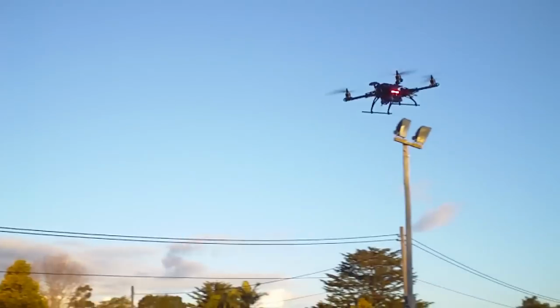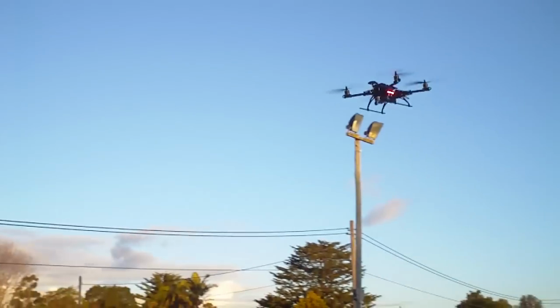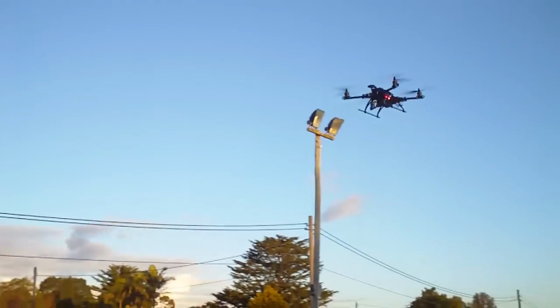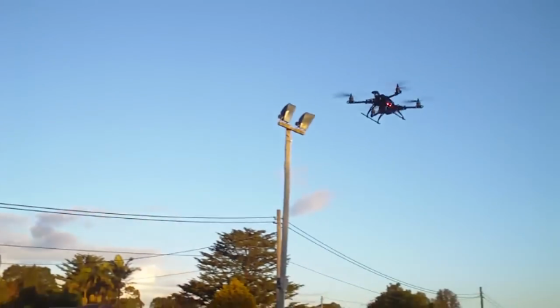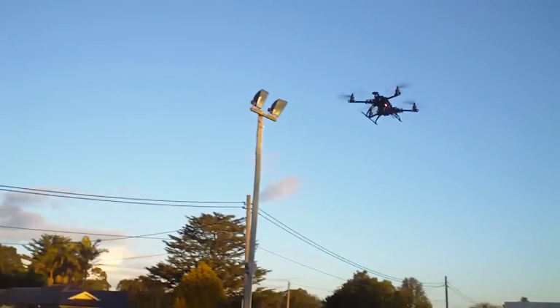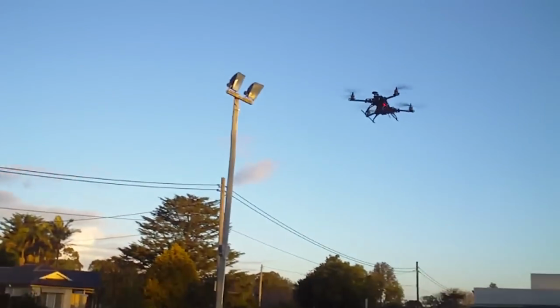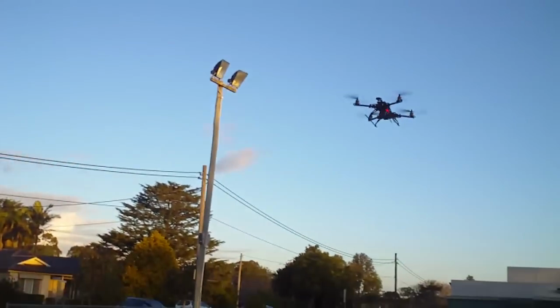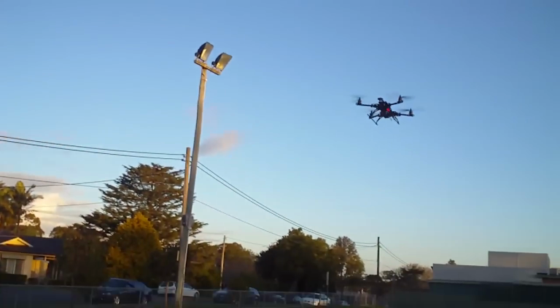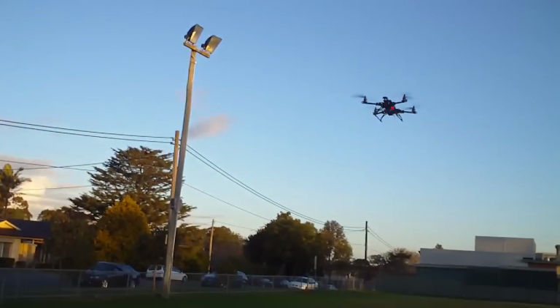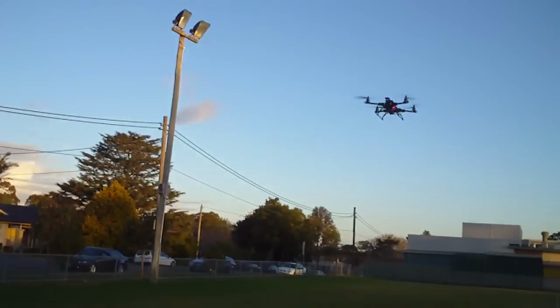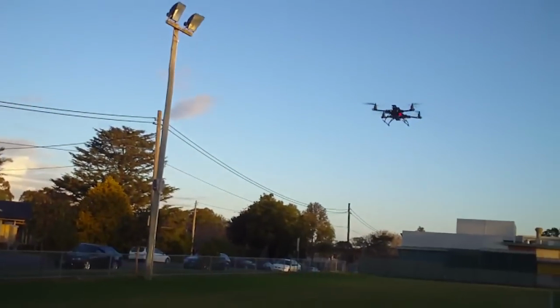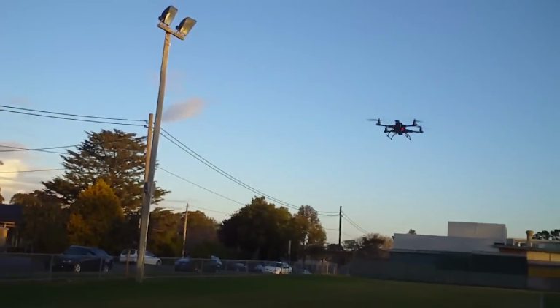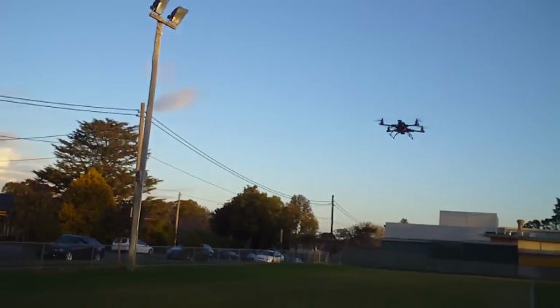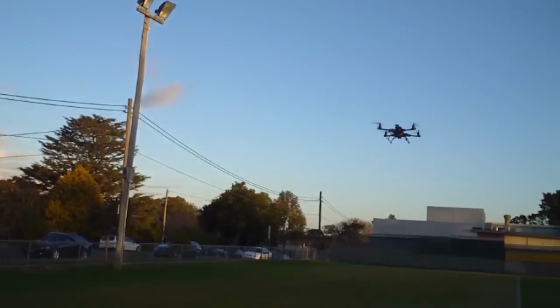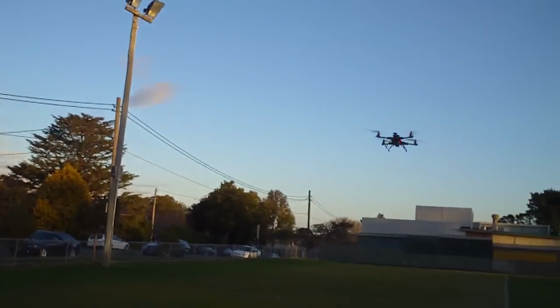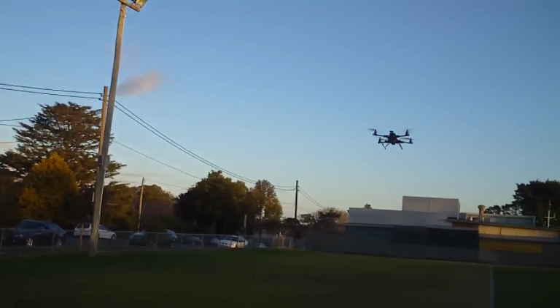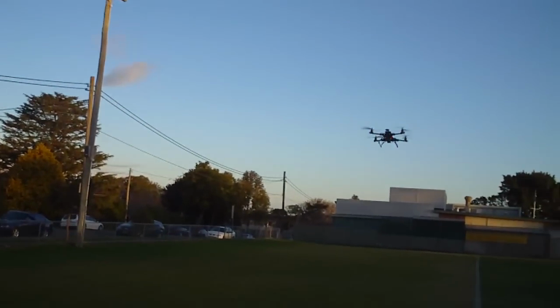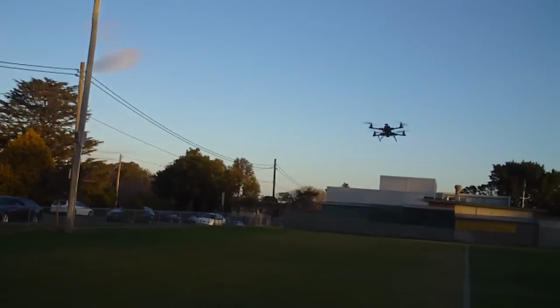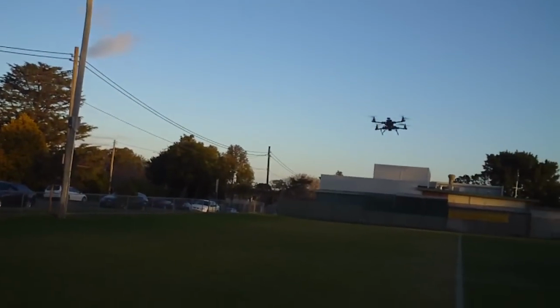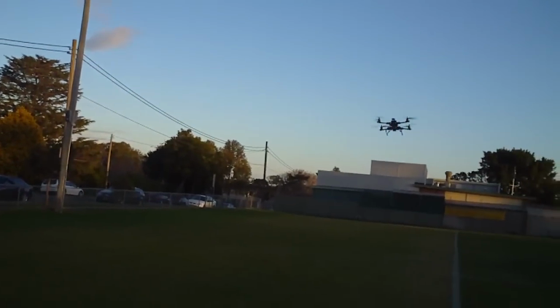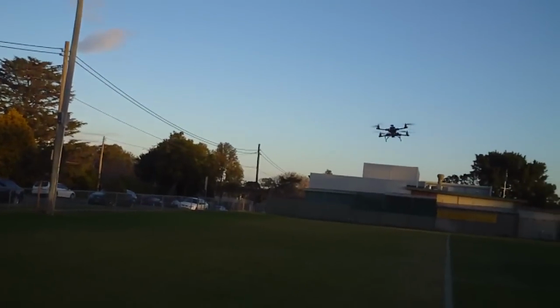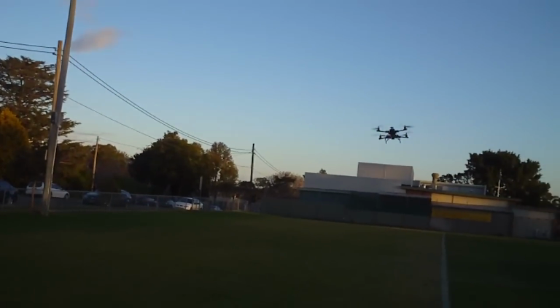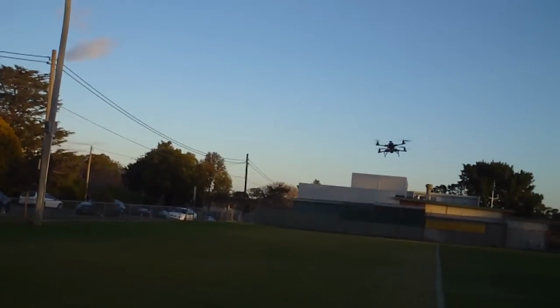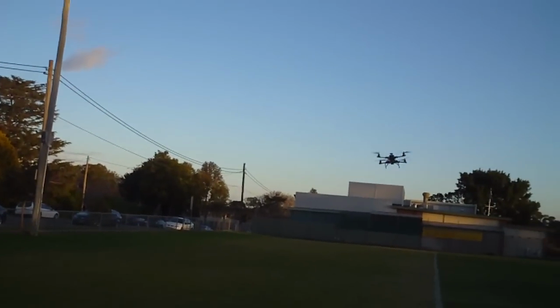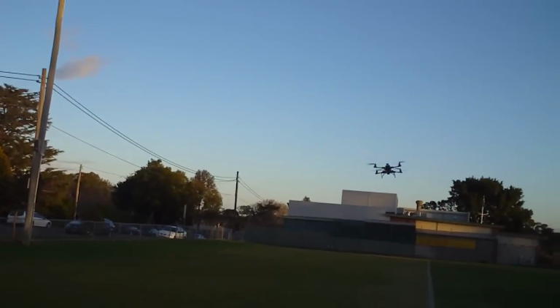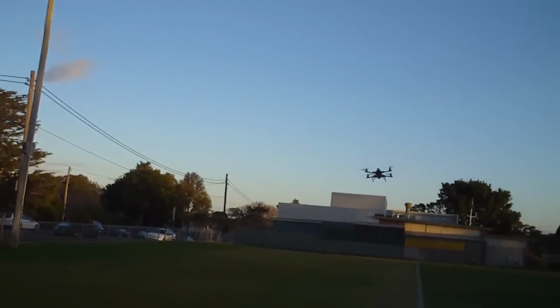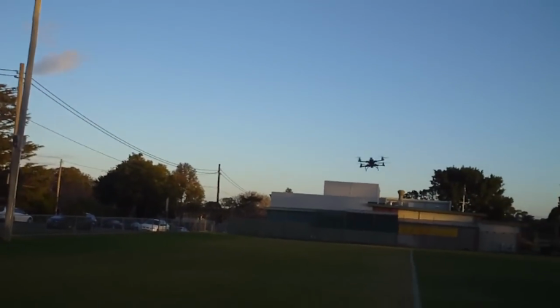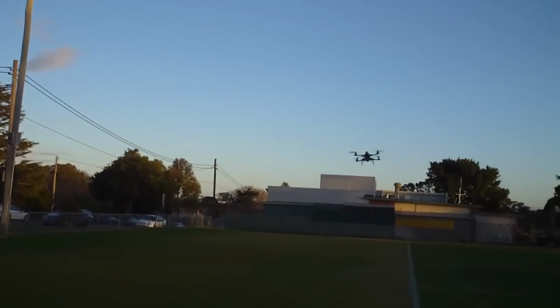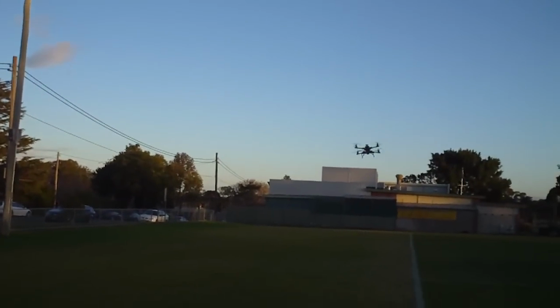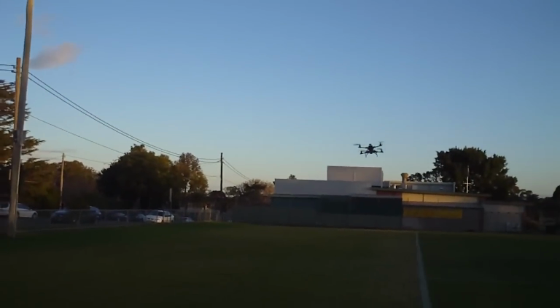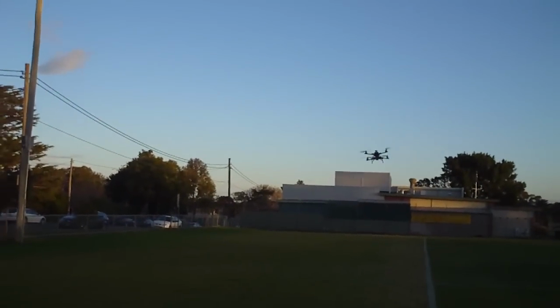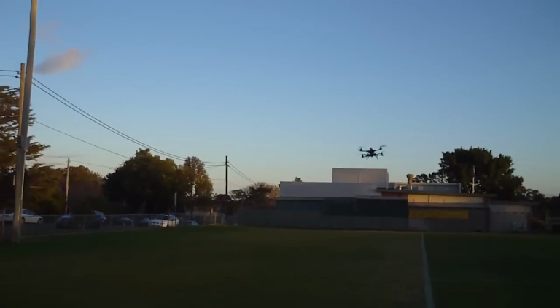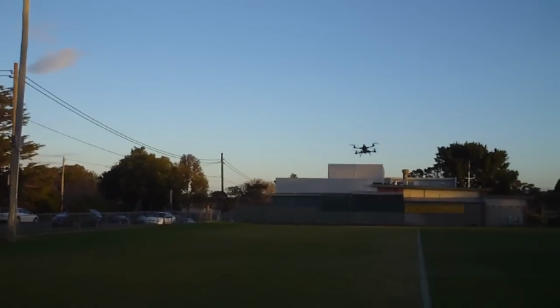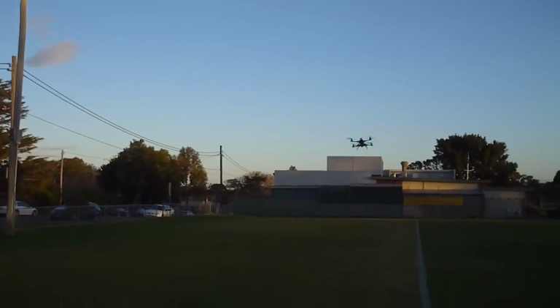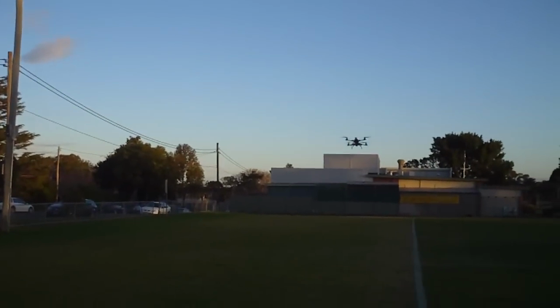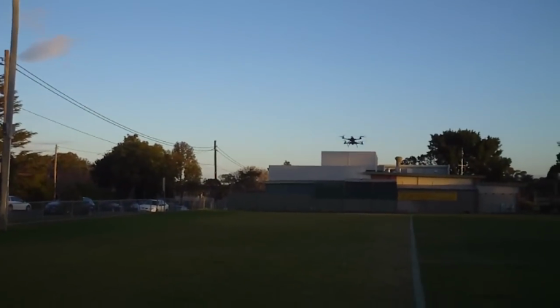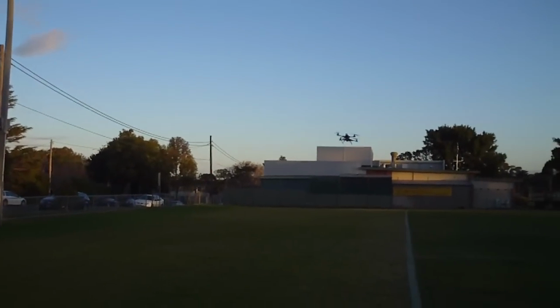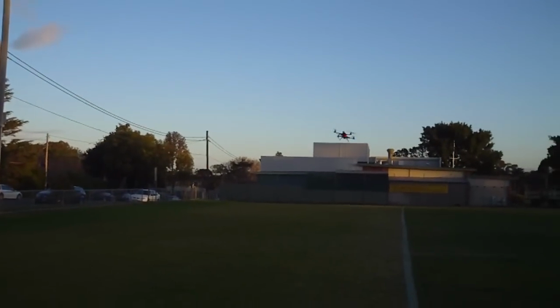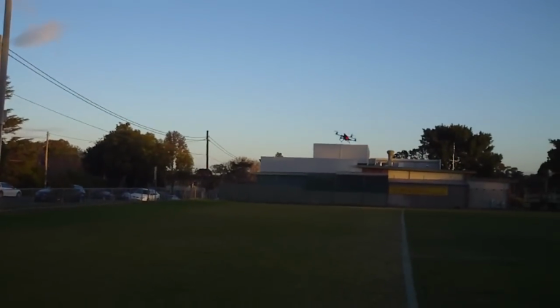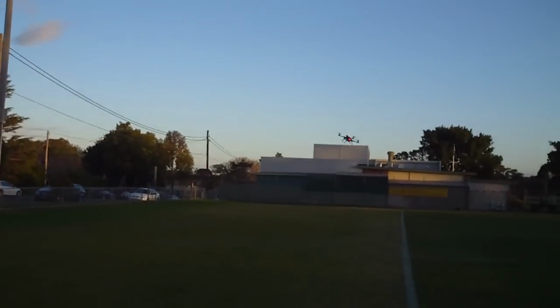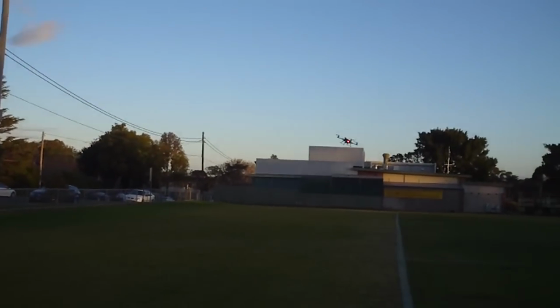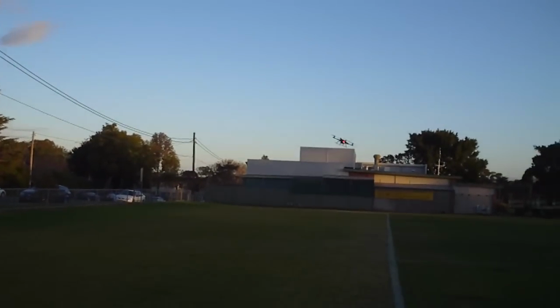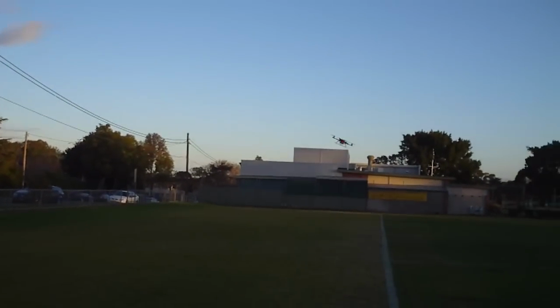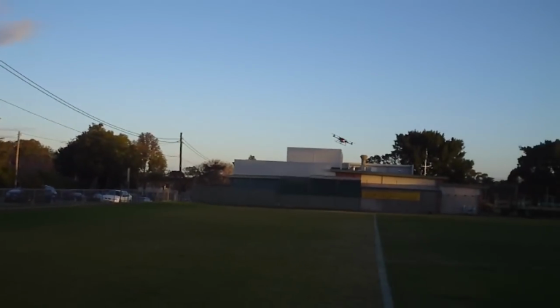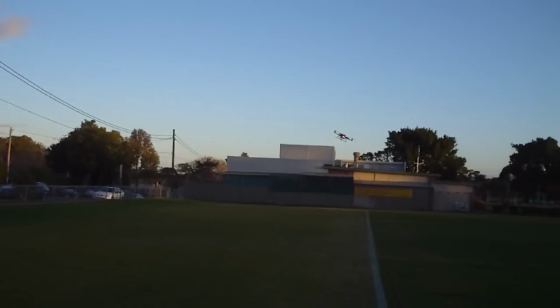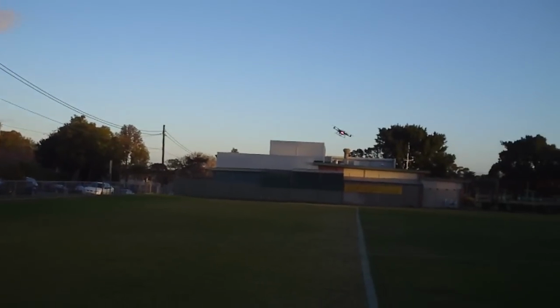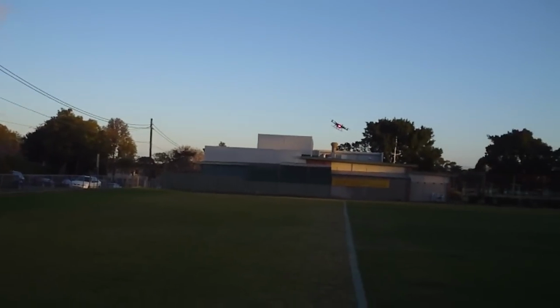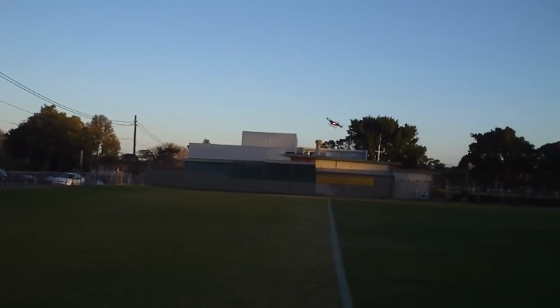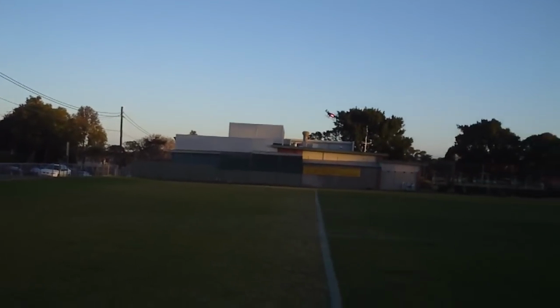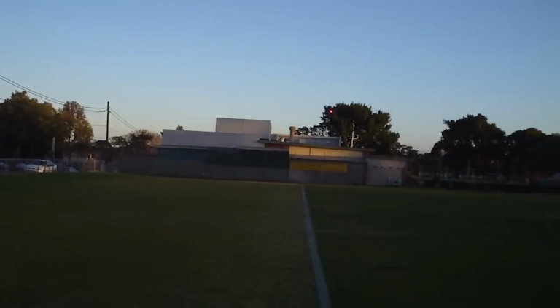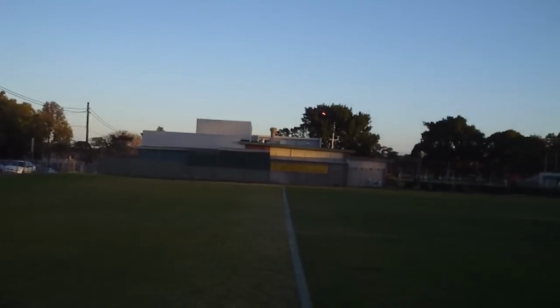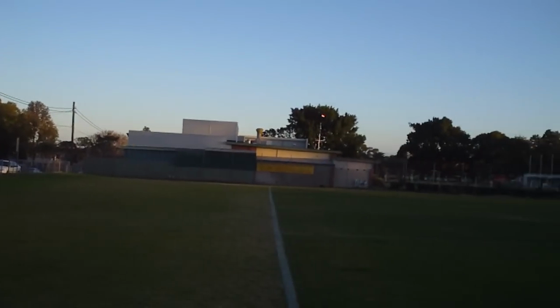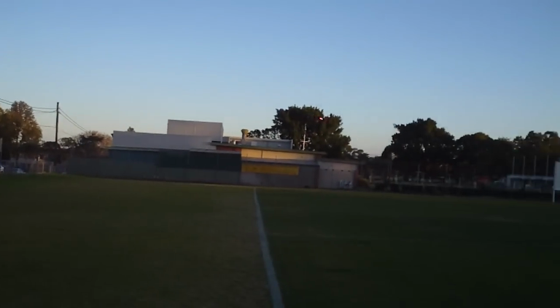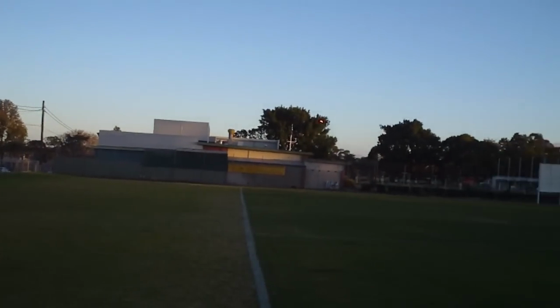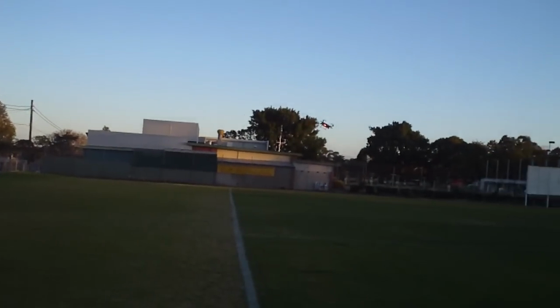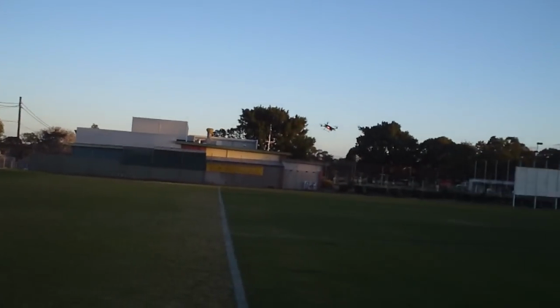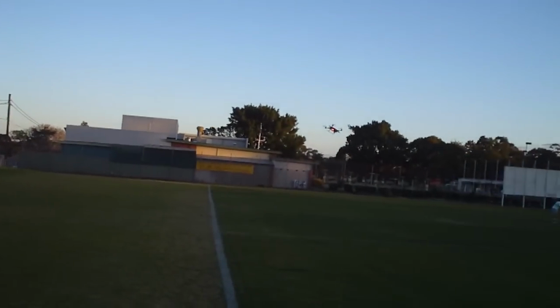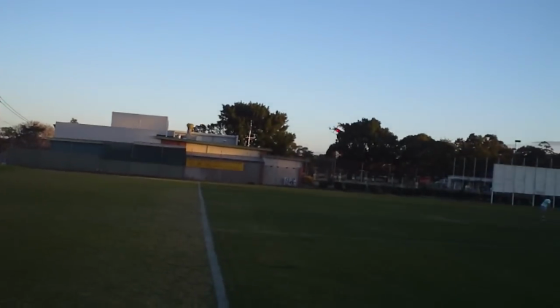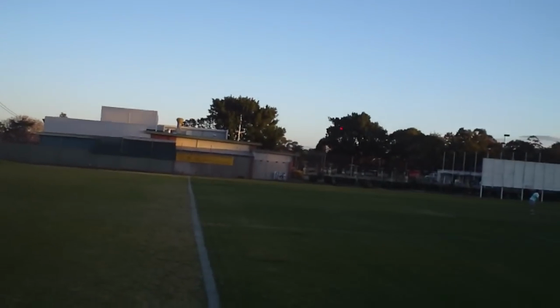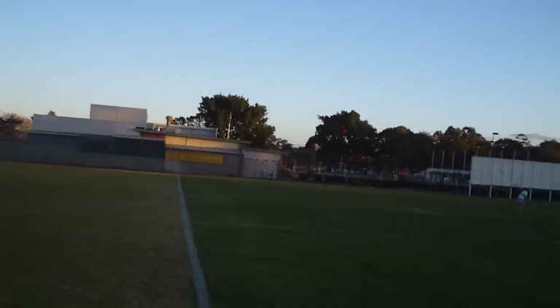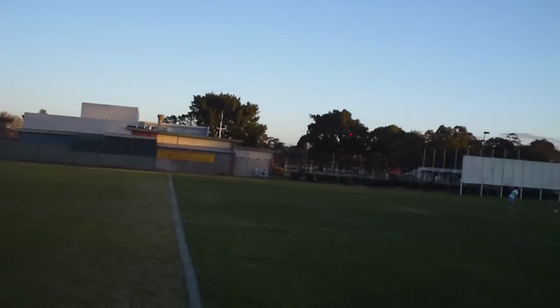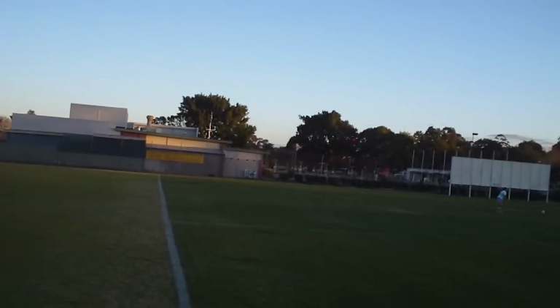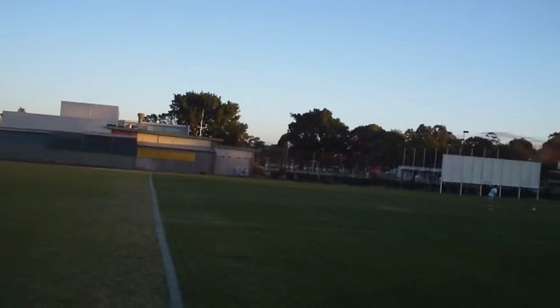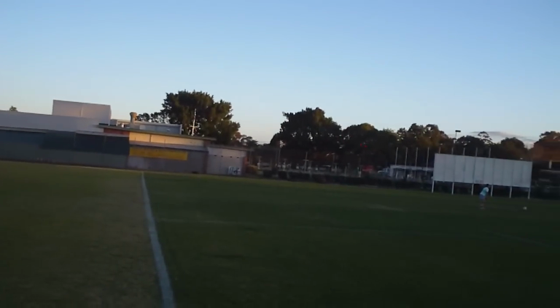Whoa, it doesn't like to go fast. I wonder if that was a wind gust or just natural extra lift on the propellers.